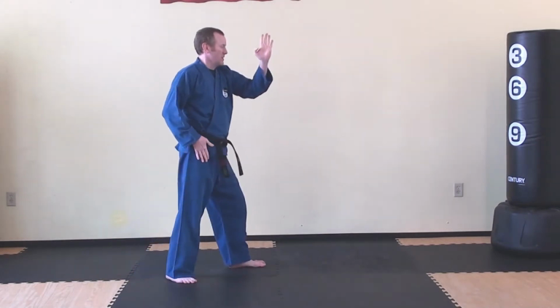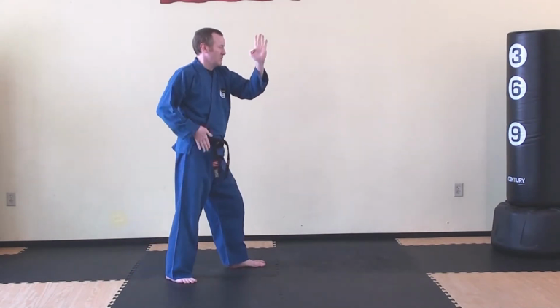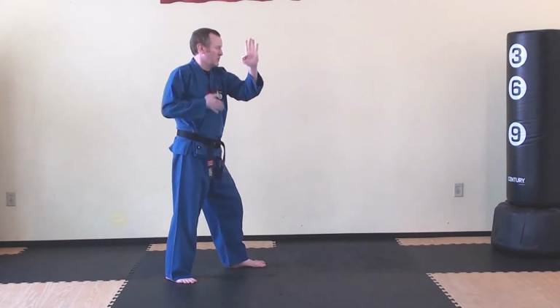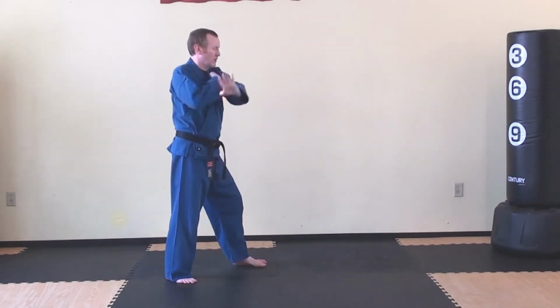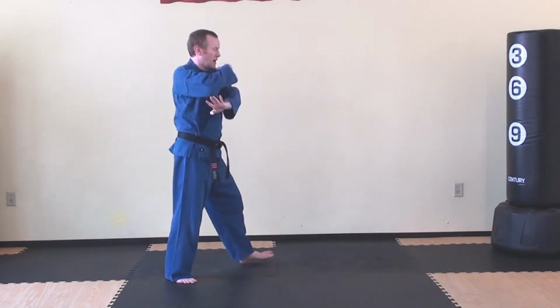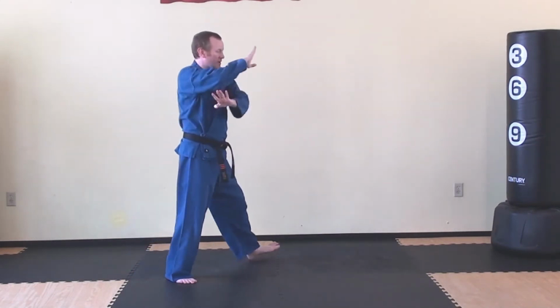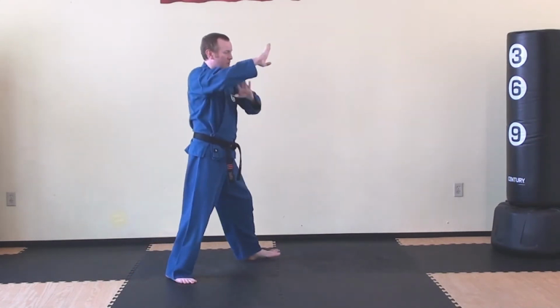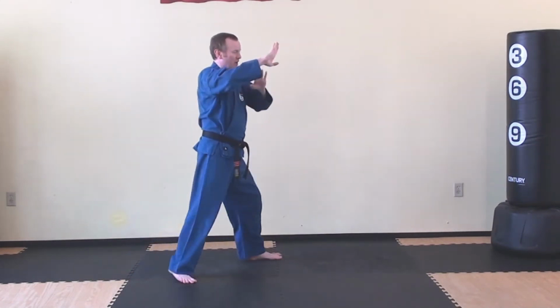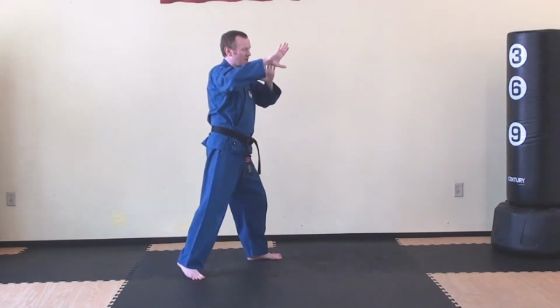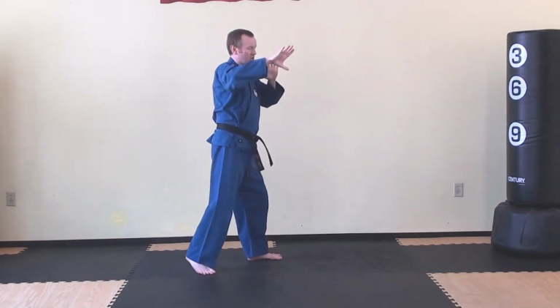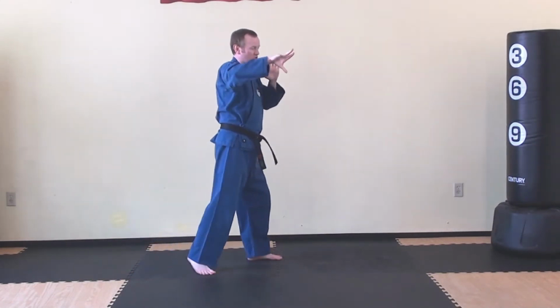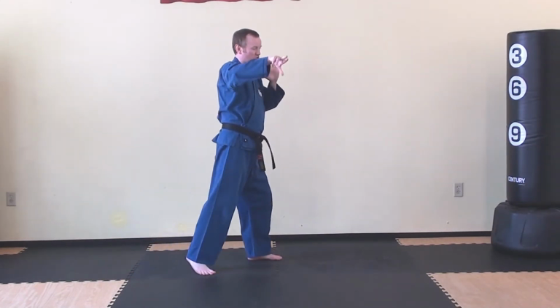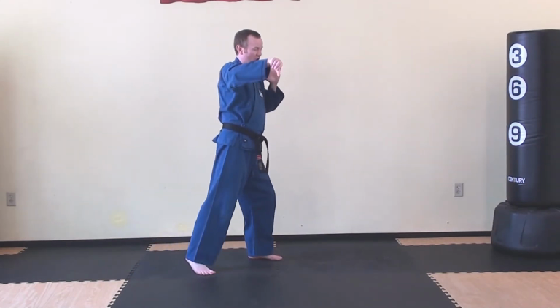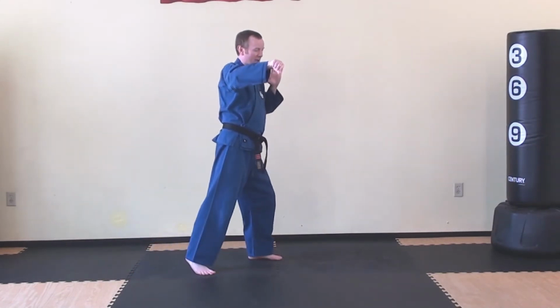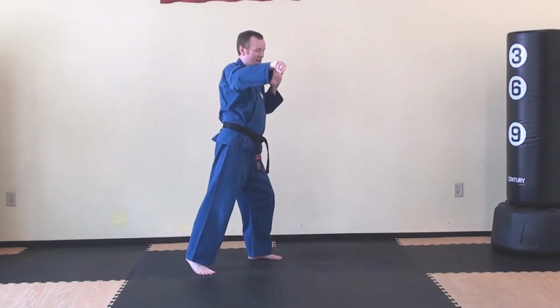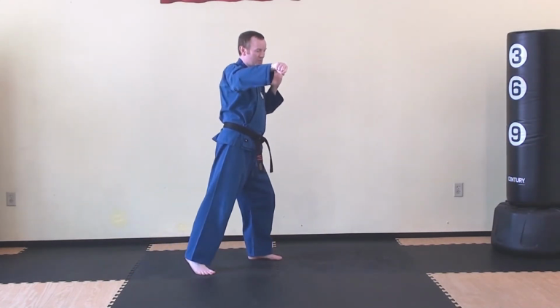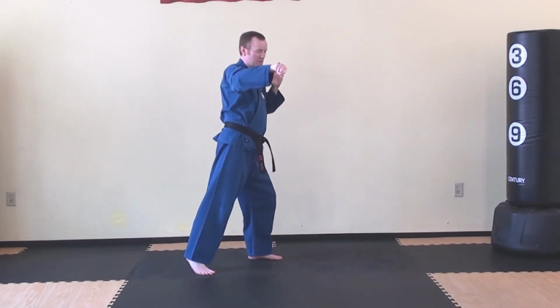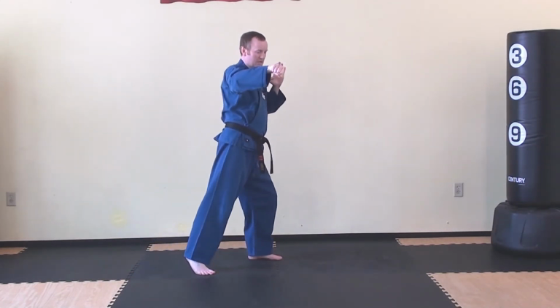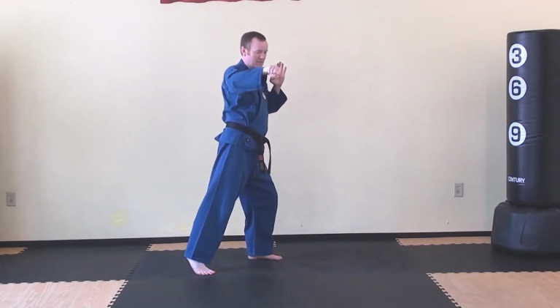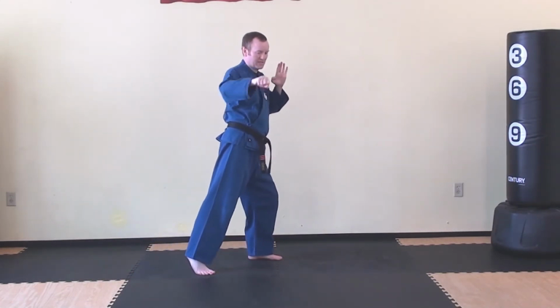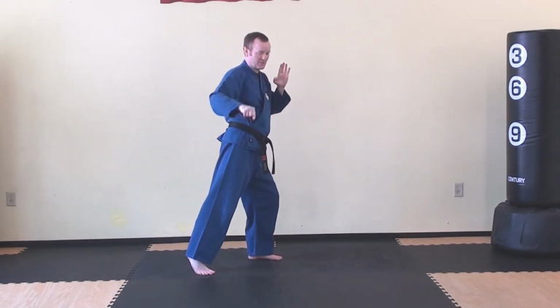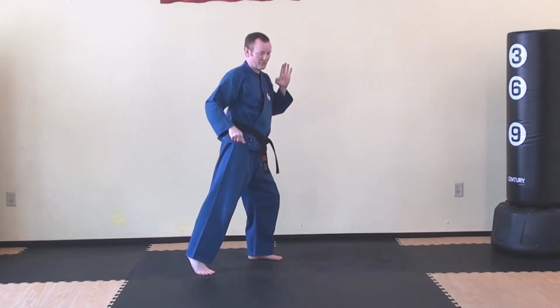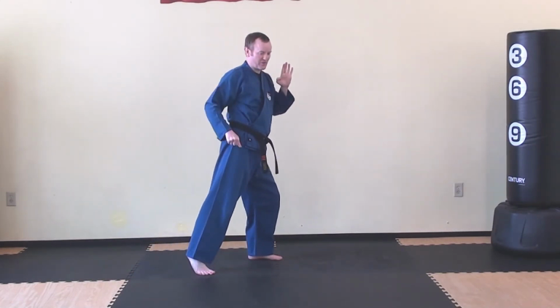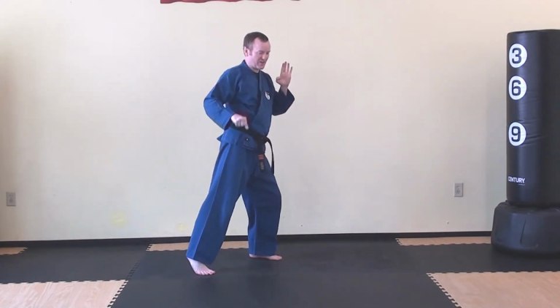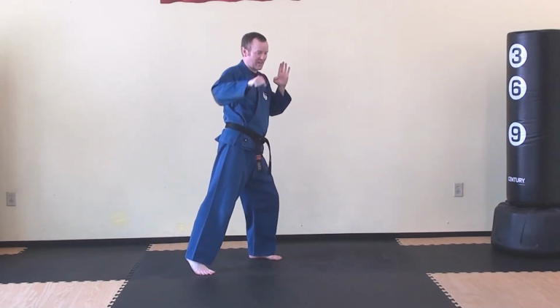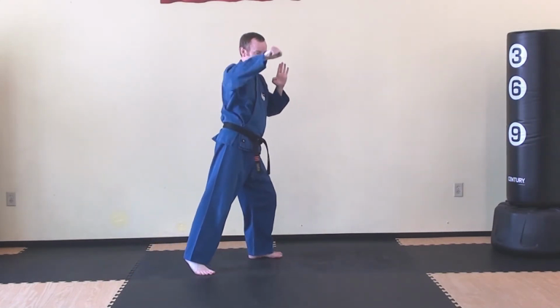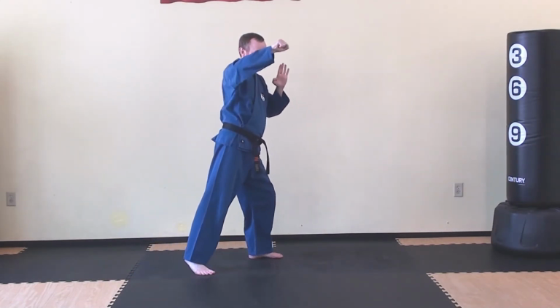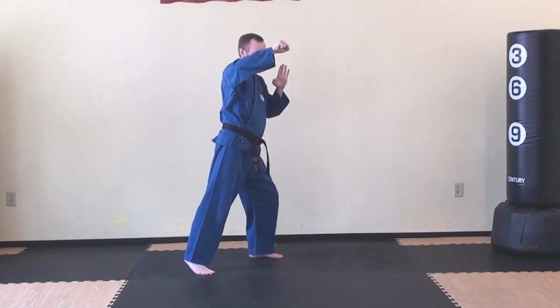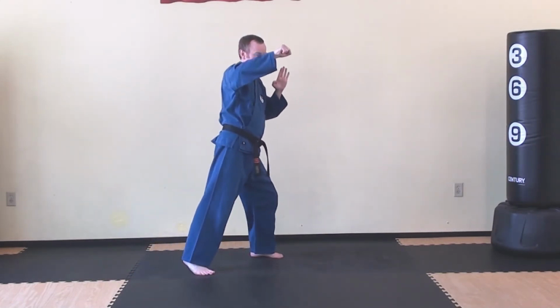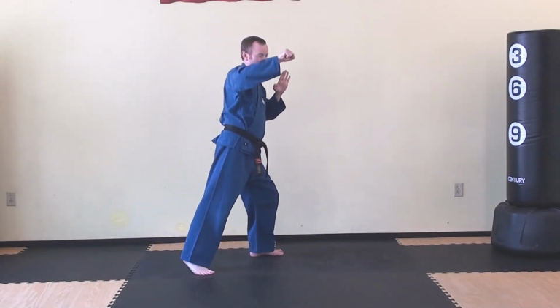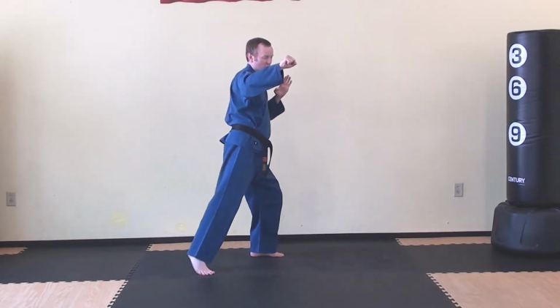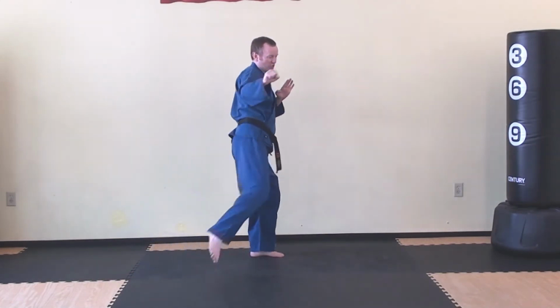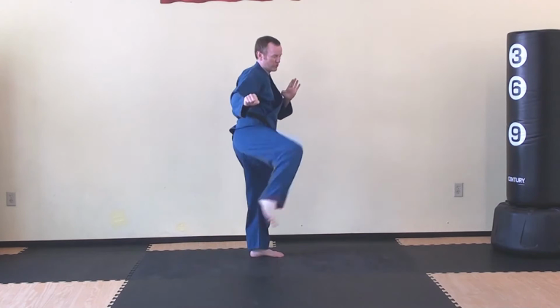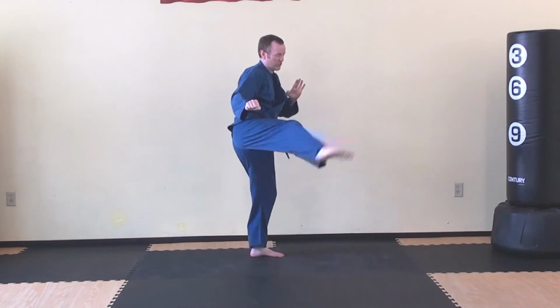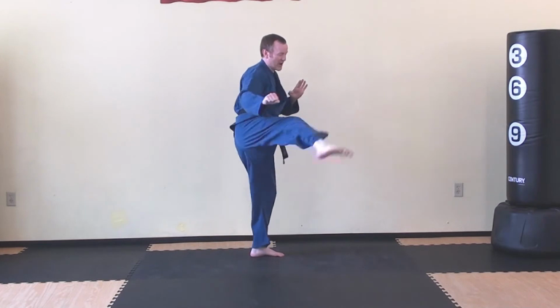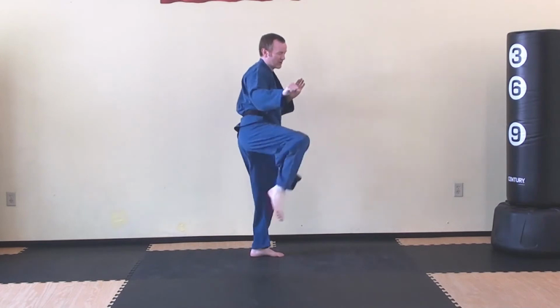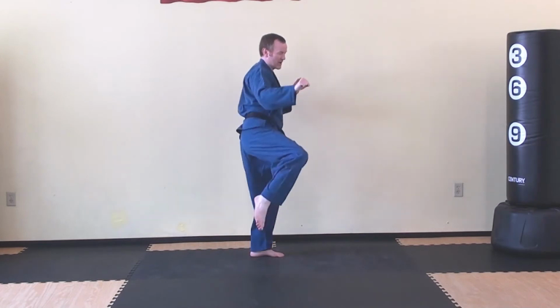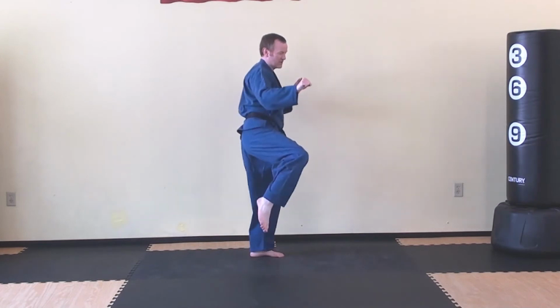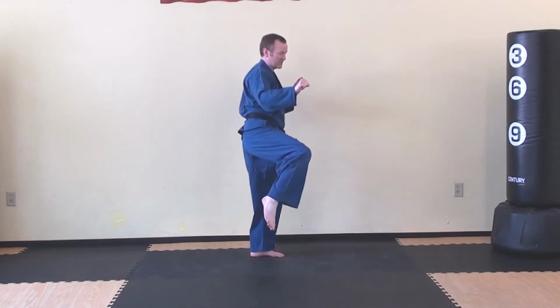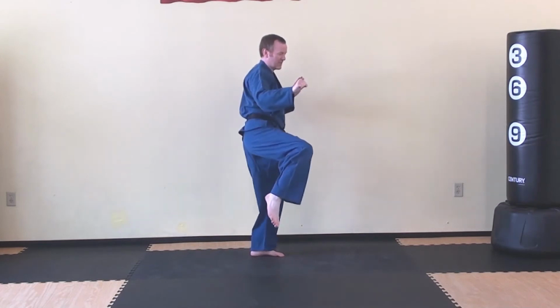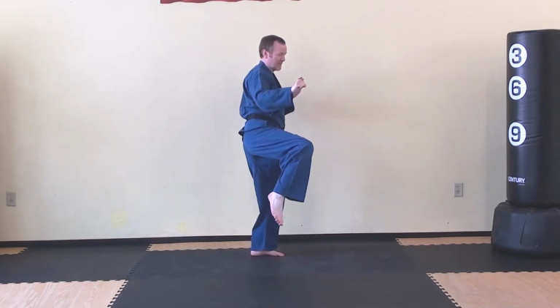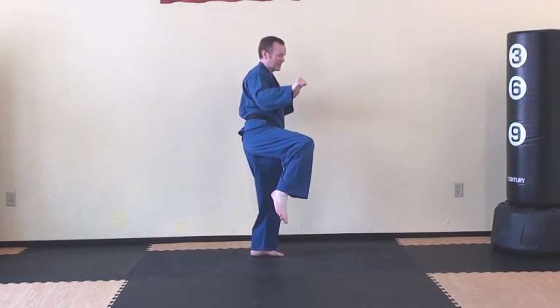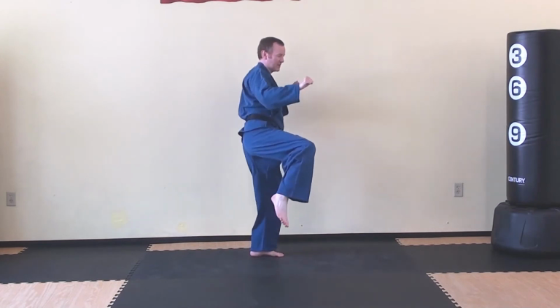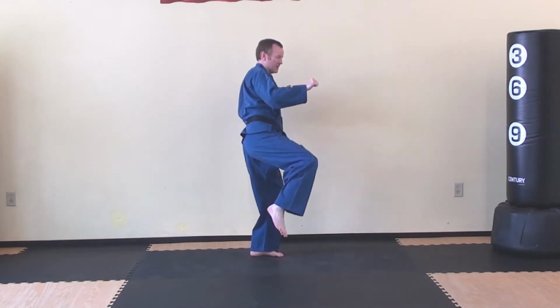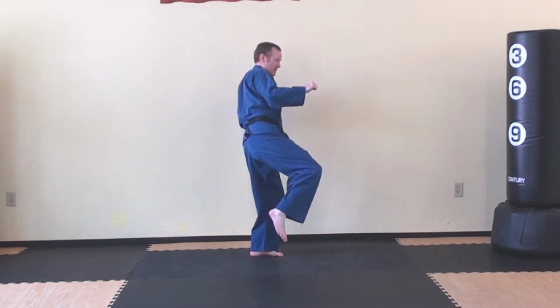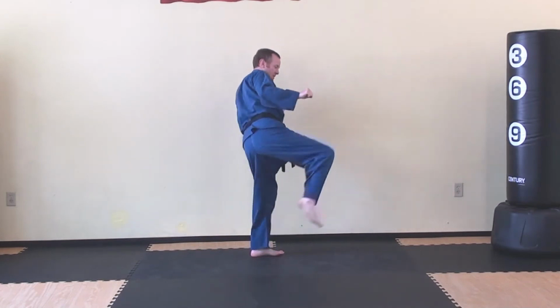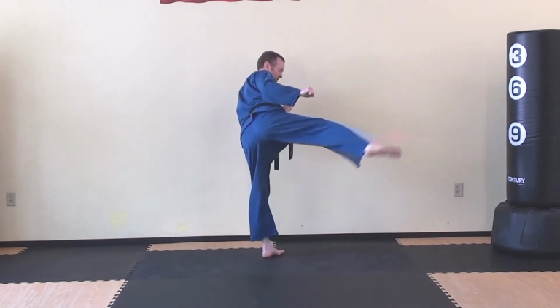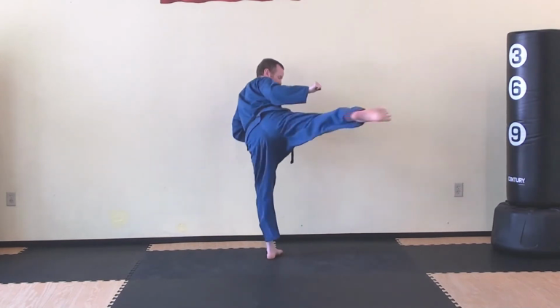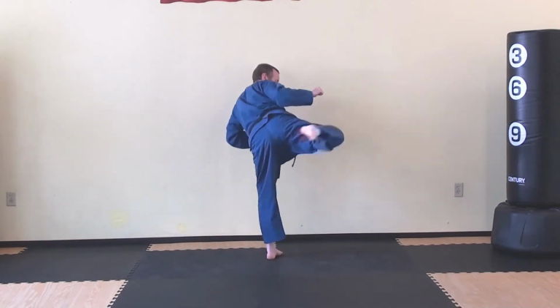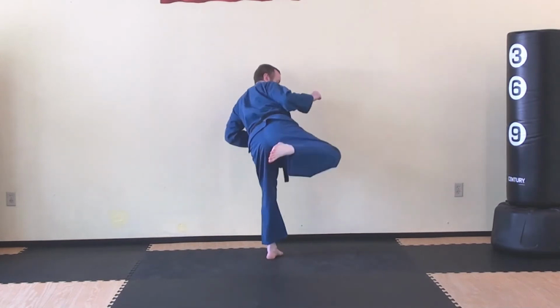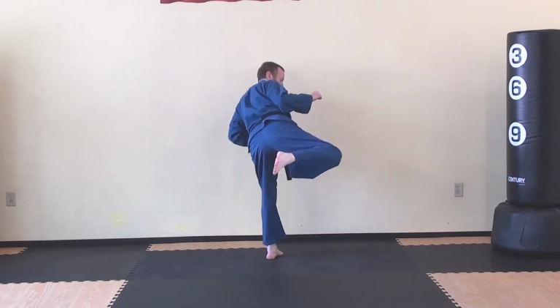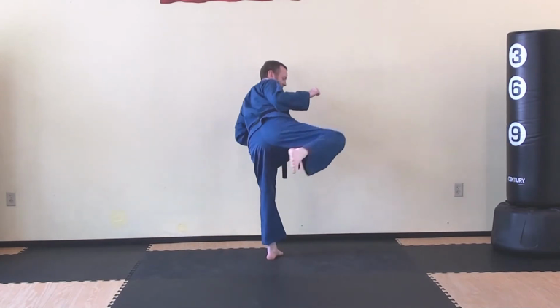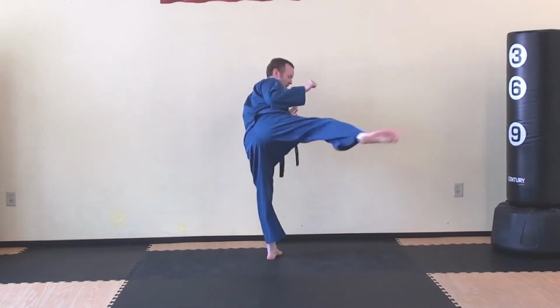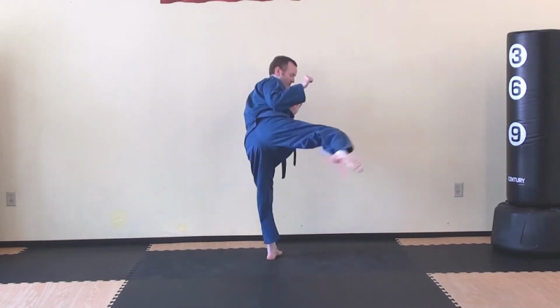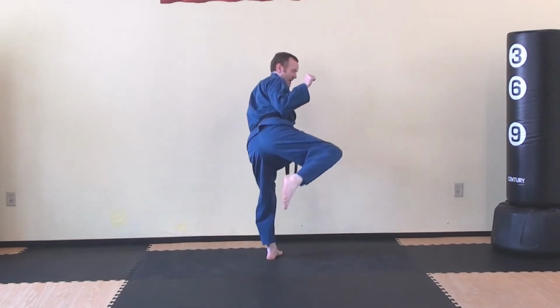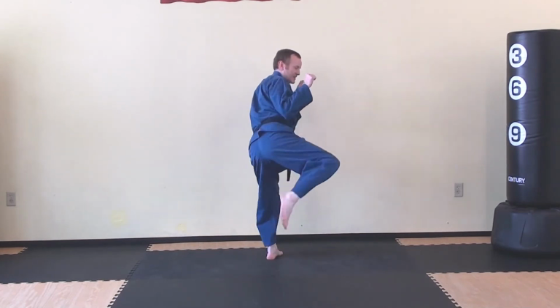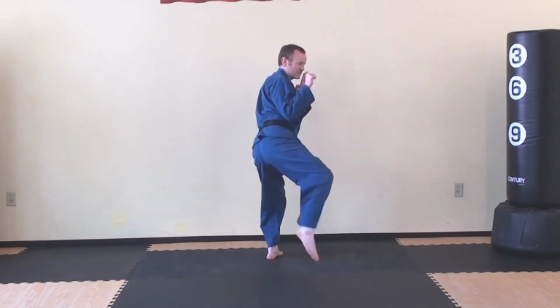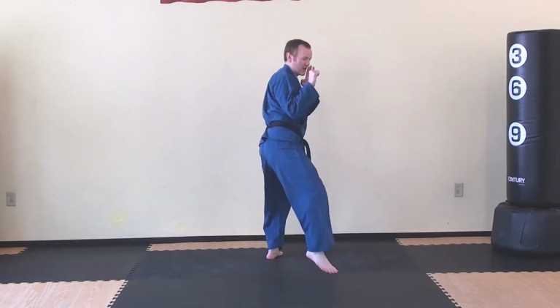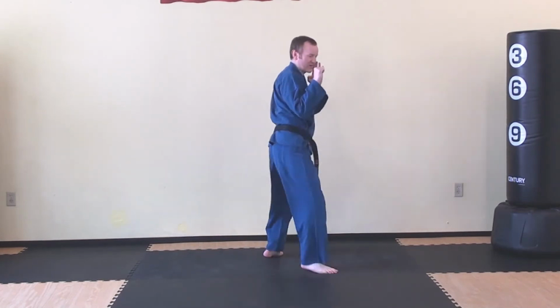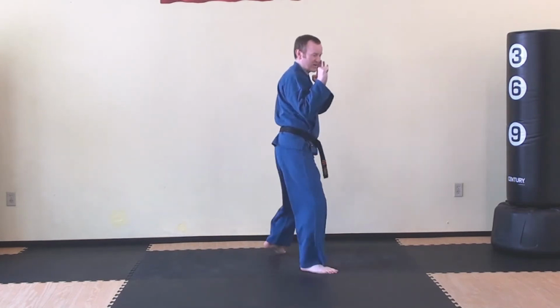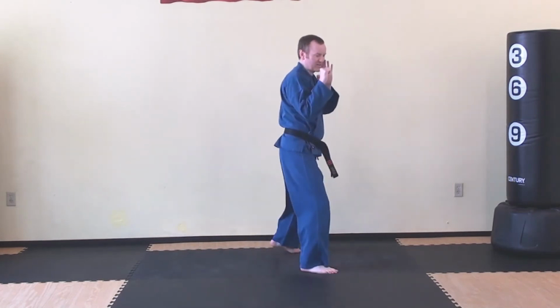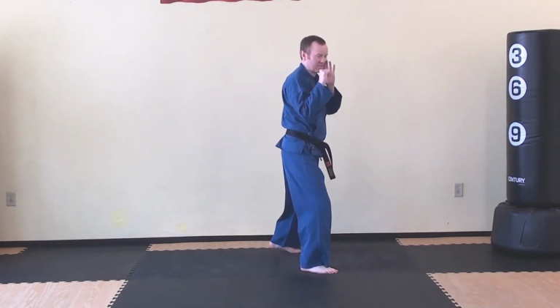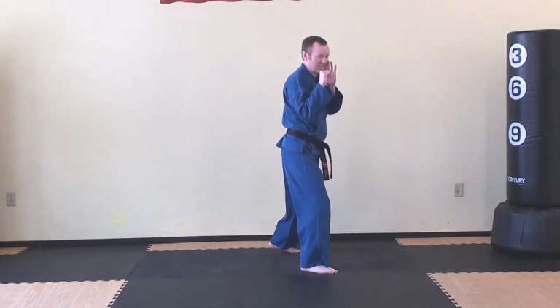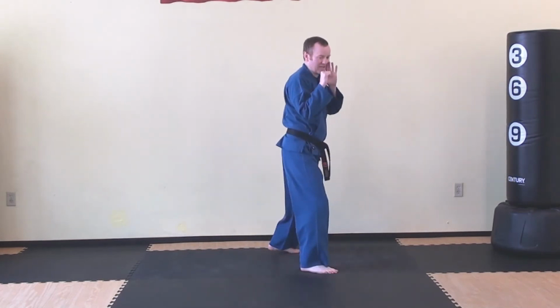Block, block, grab, rear leg, roundhouse kick. Hook kick, rise and roundhouse kick.